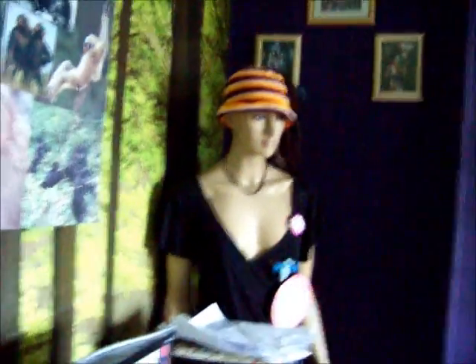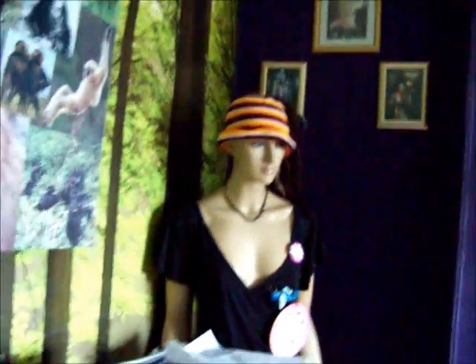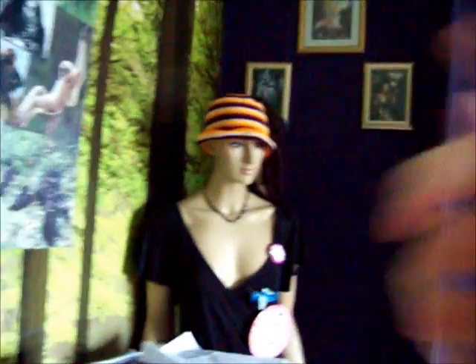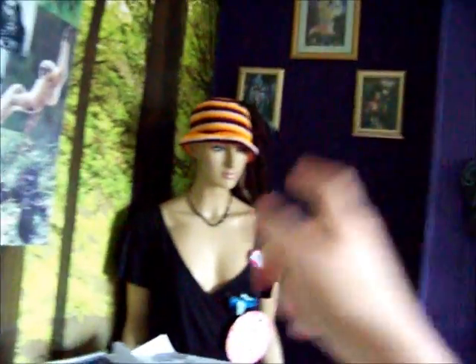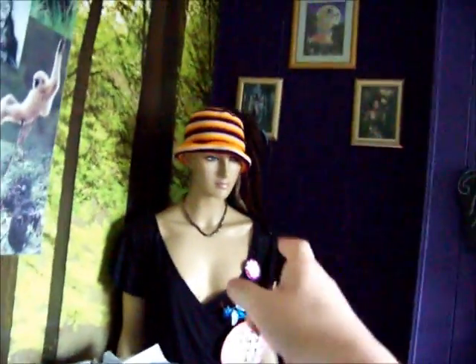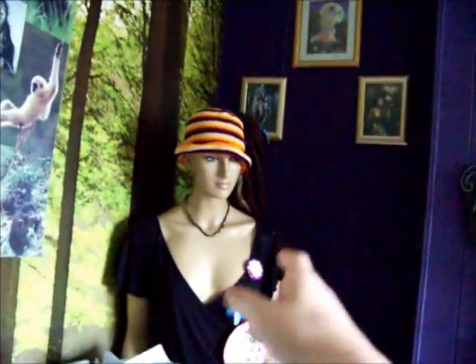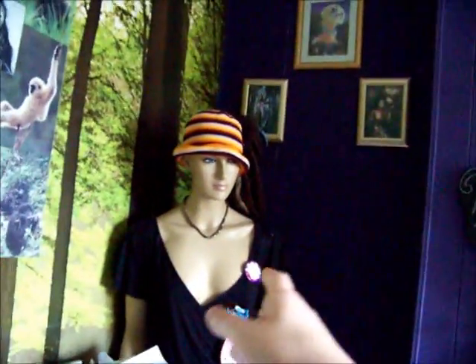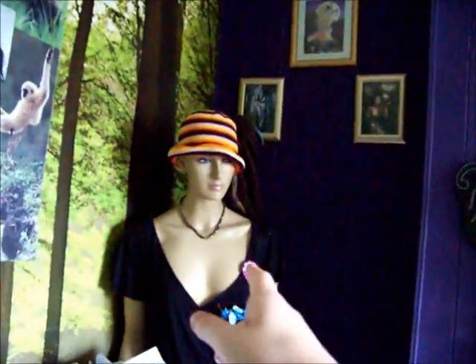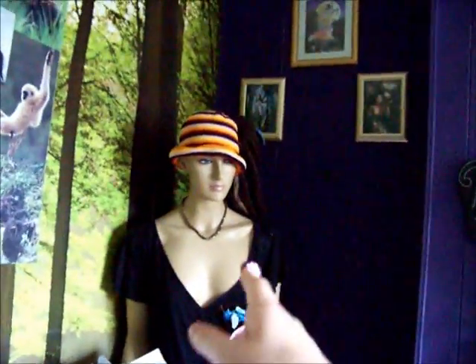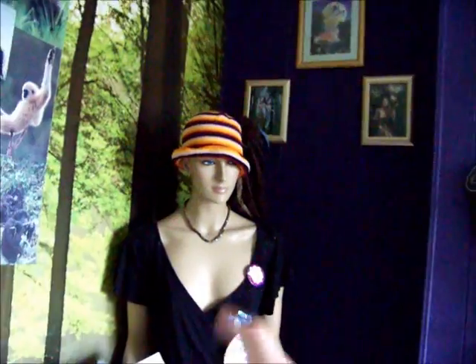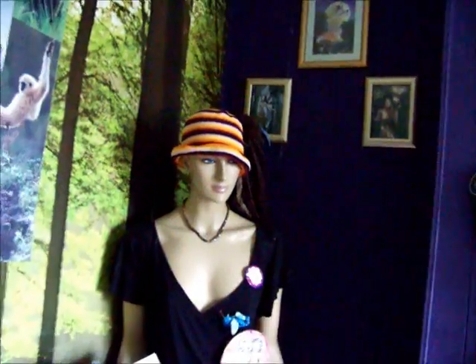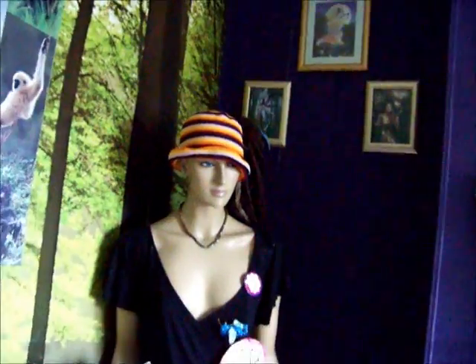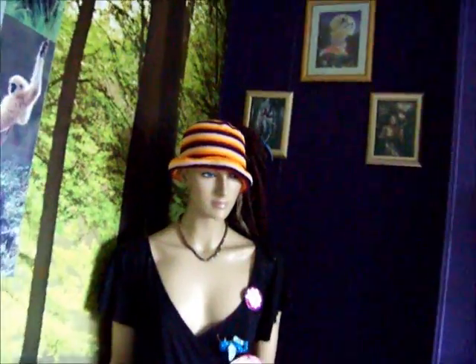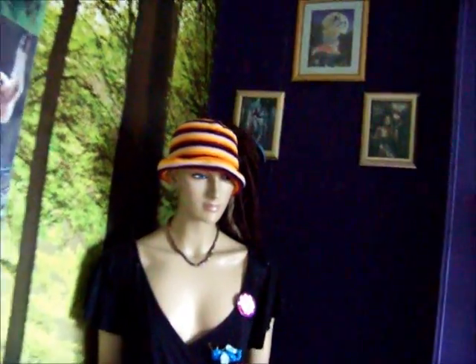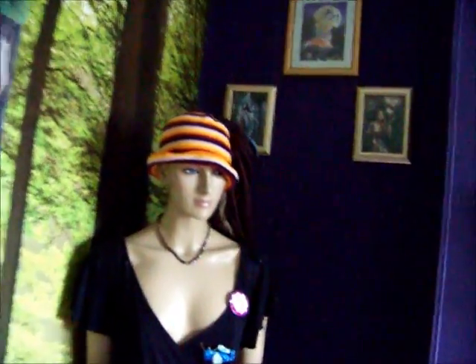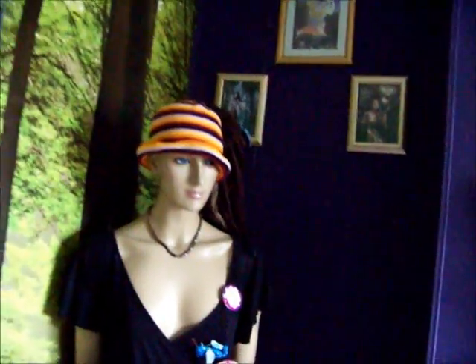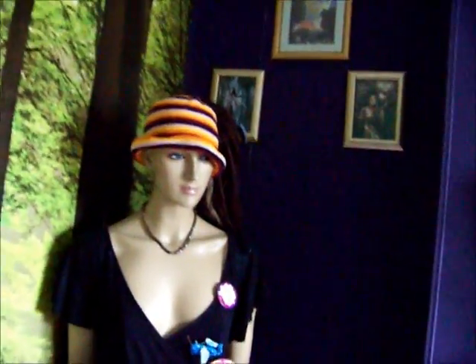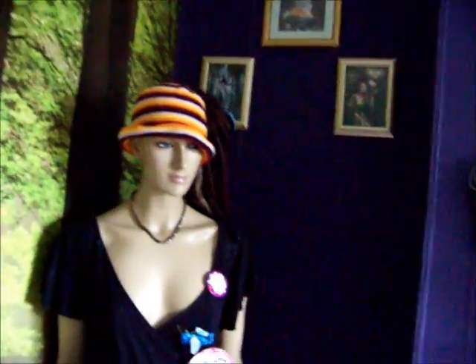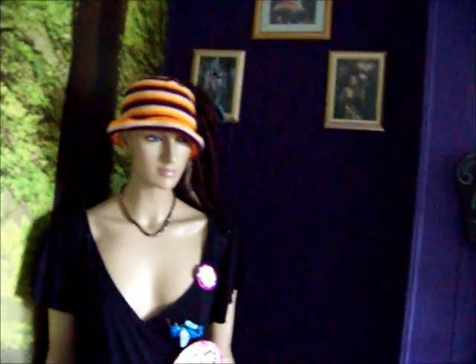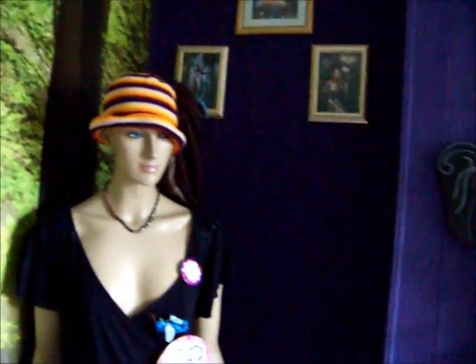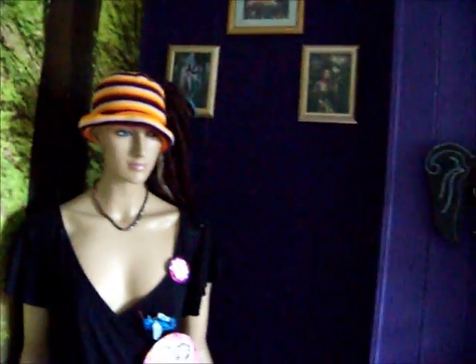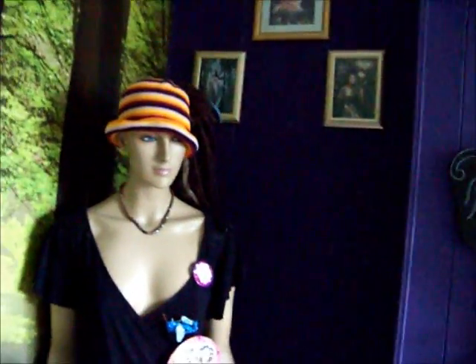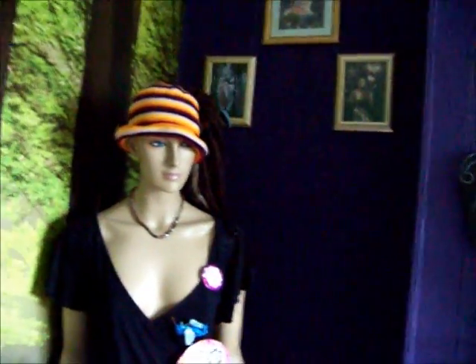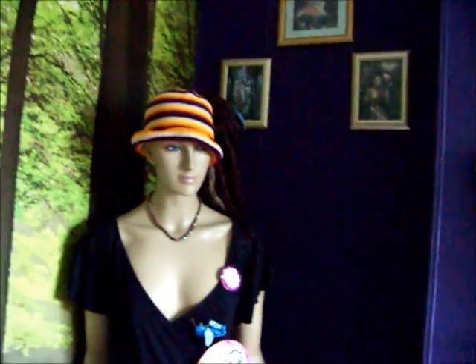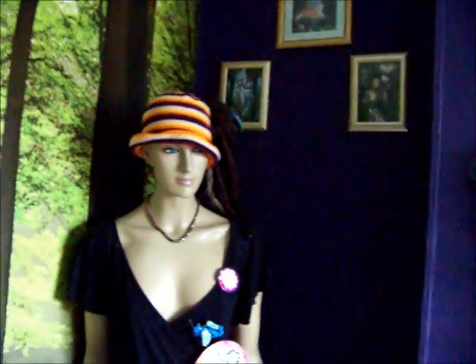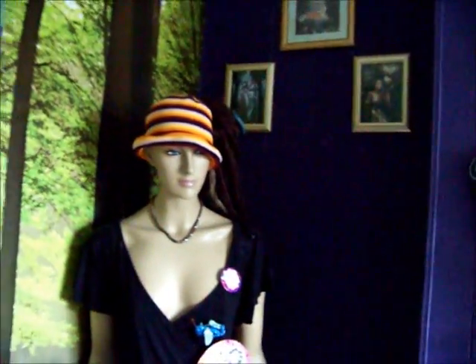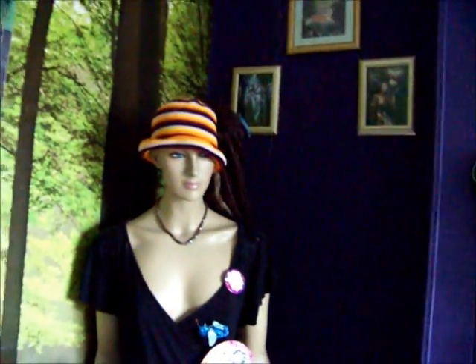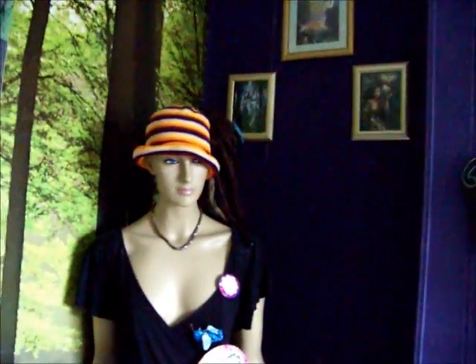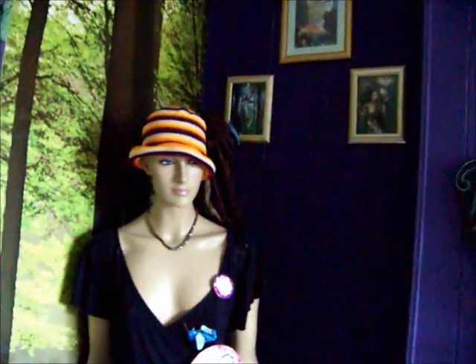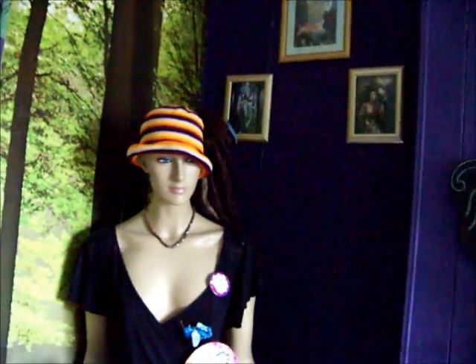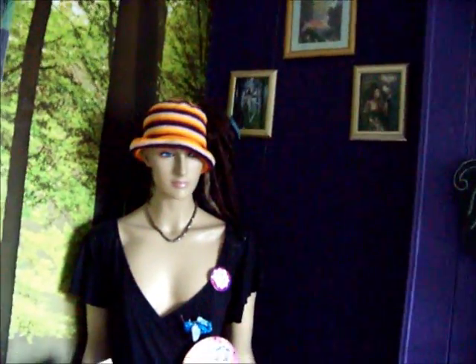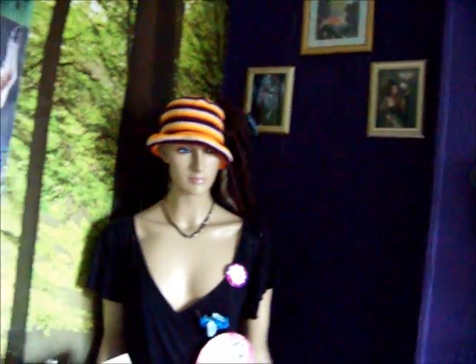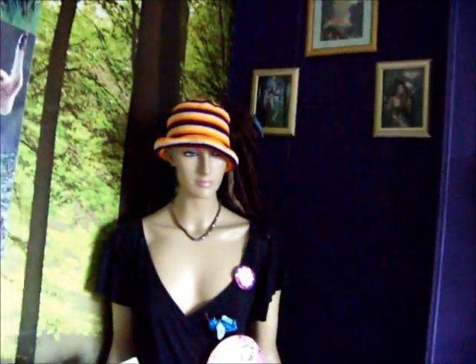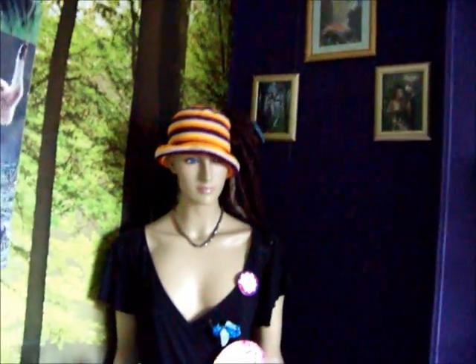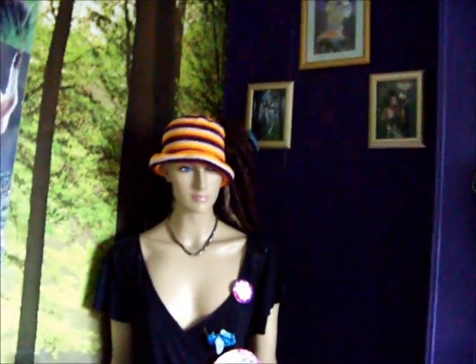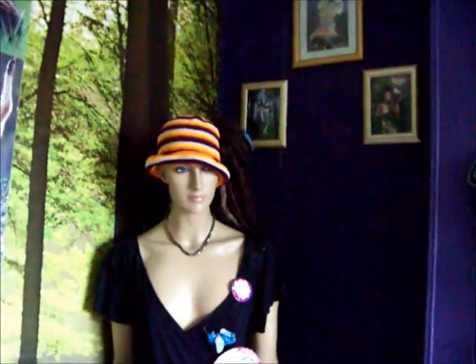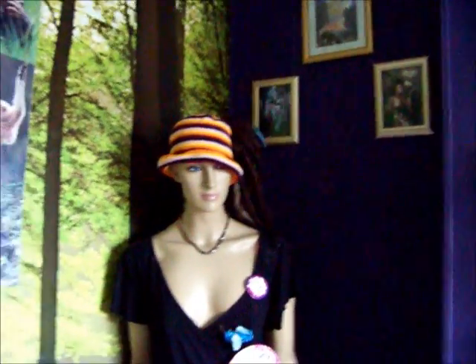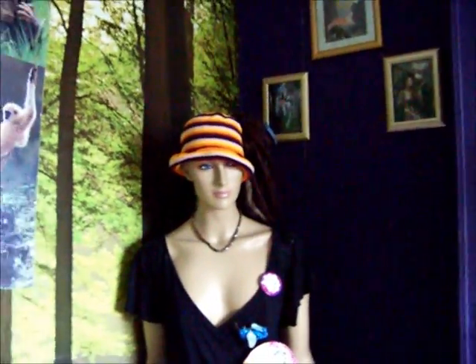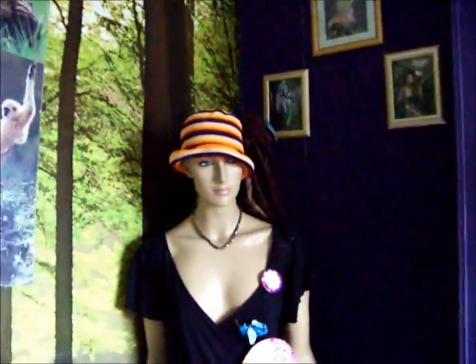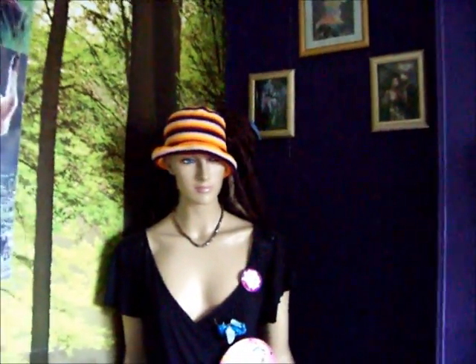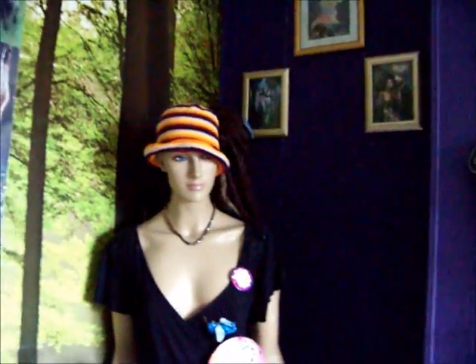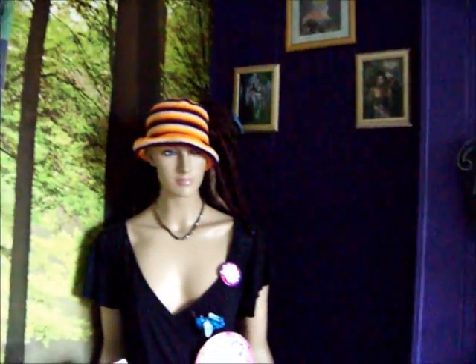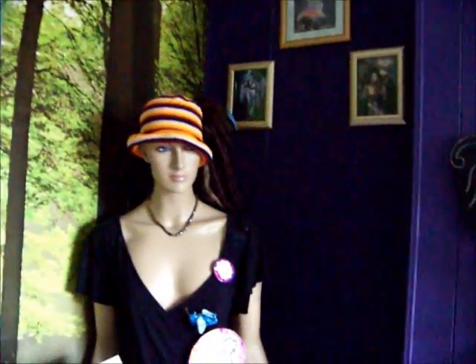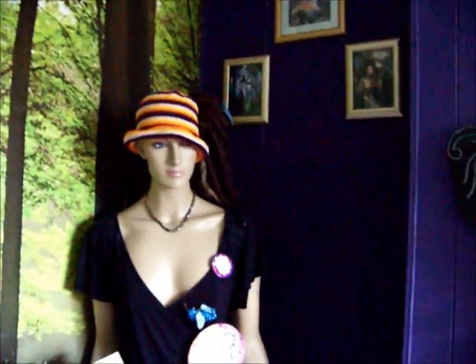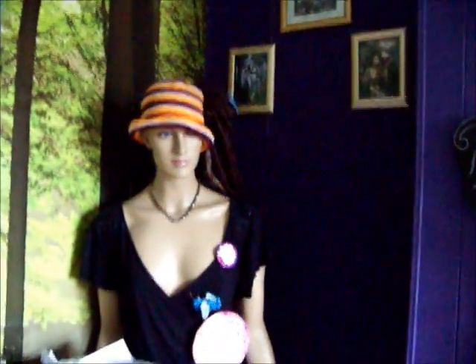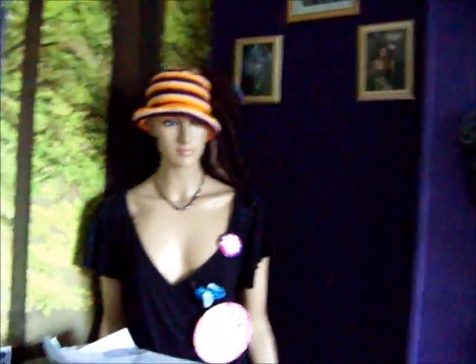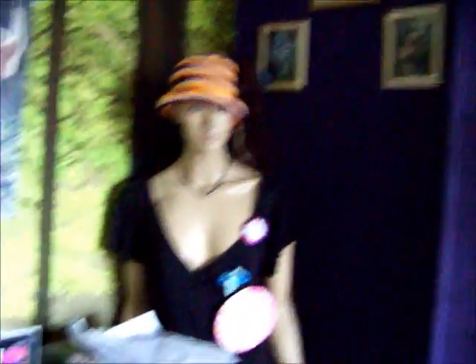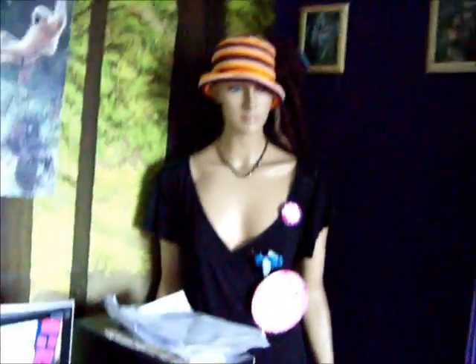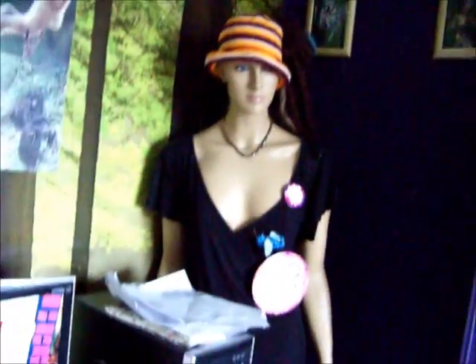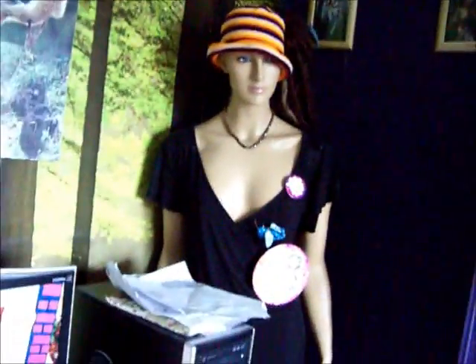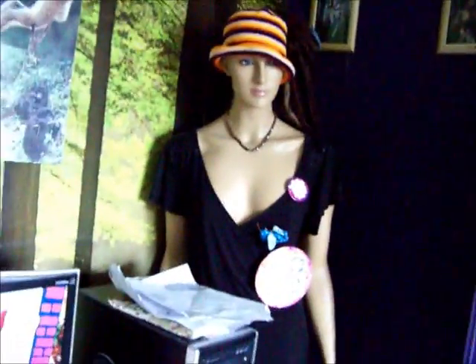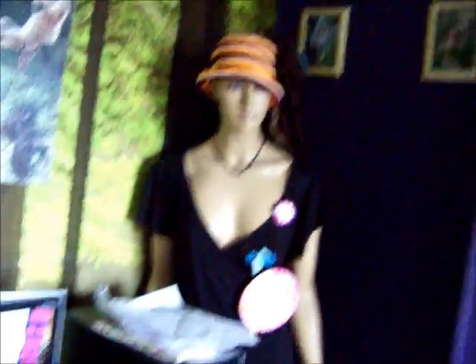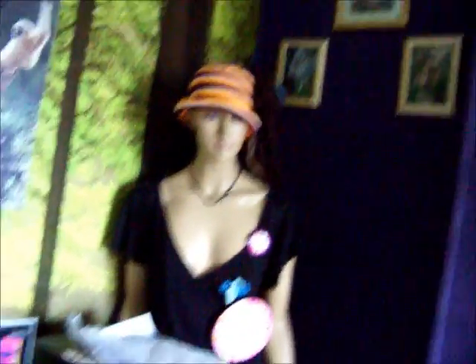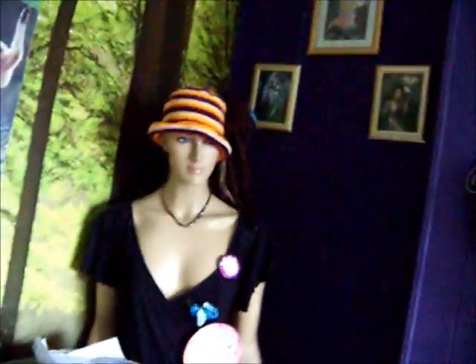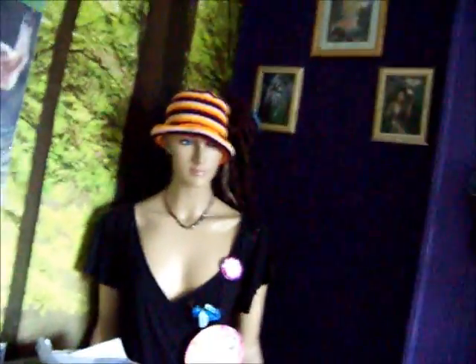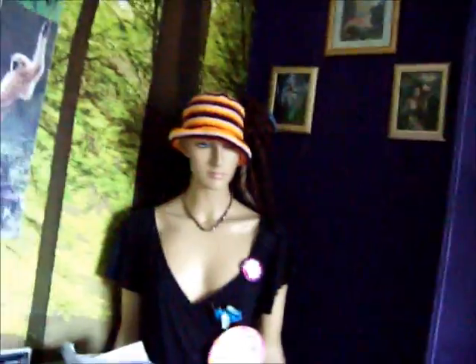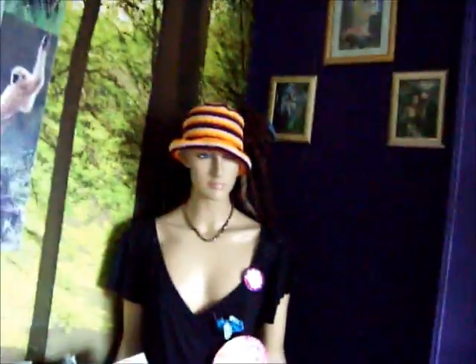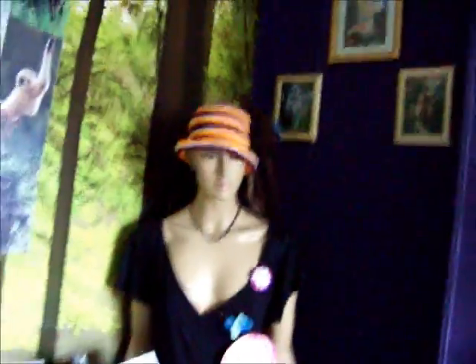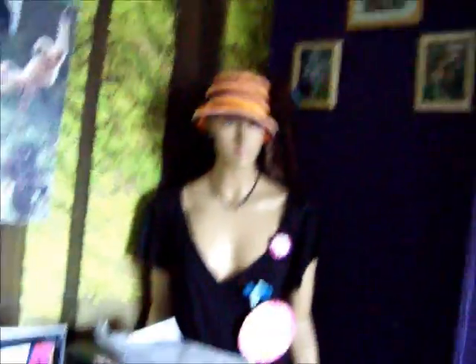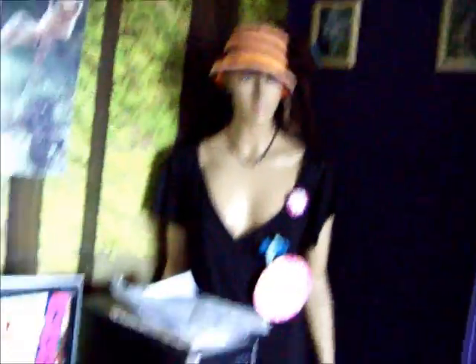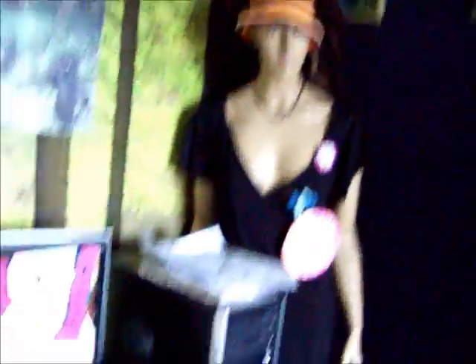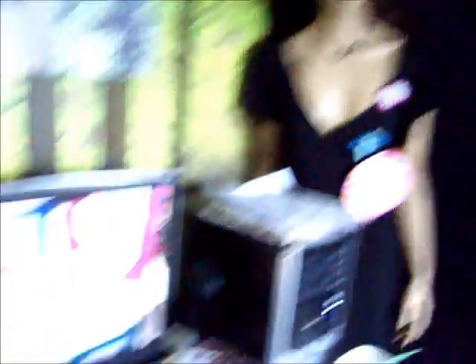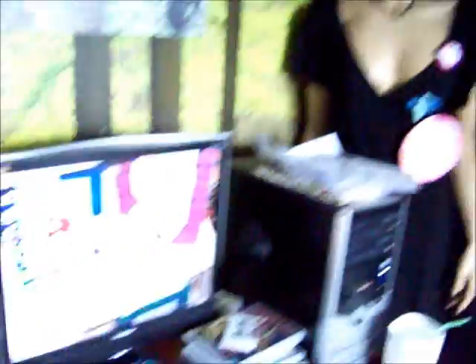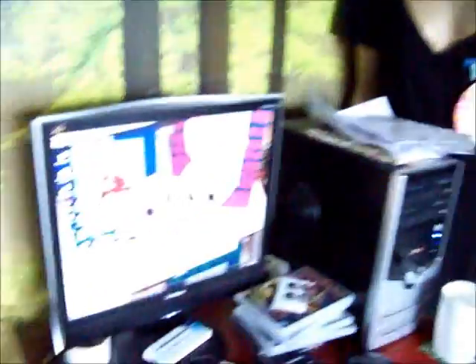This here is my mannequin that gets mixed reviews. It's either really creepy or really good. I like it because it's like a big Barbie doll.